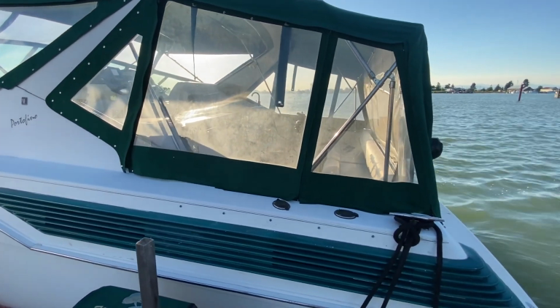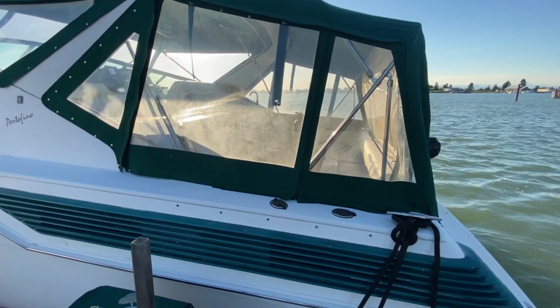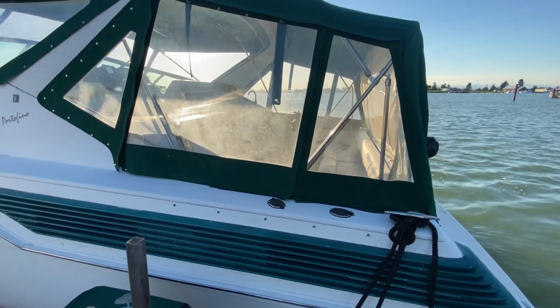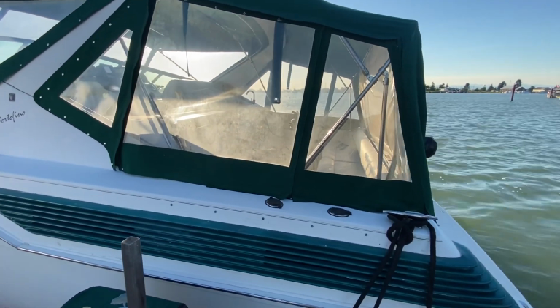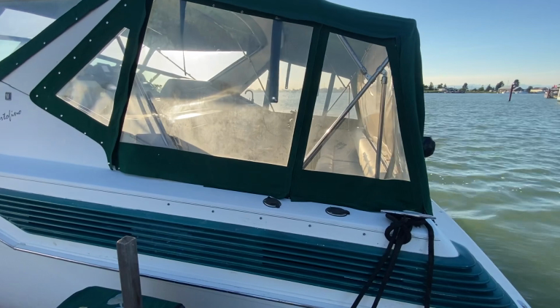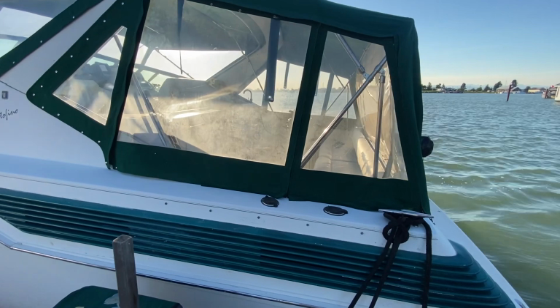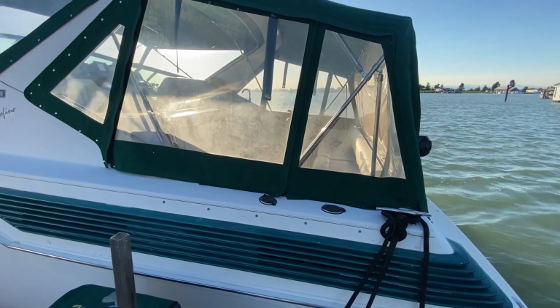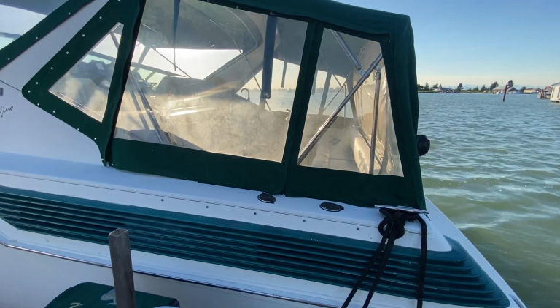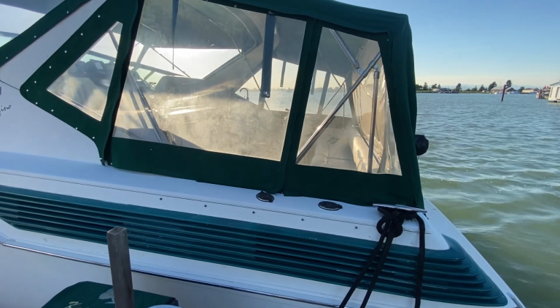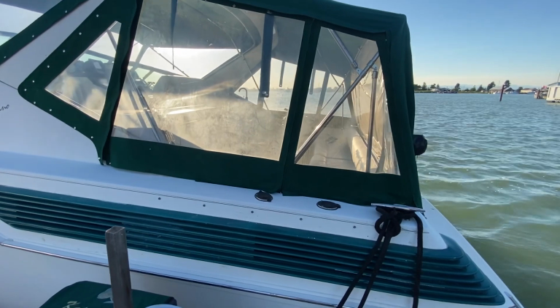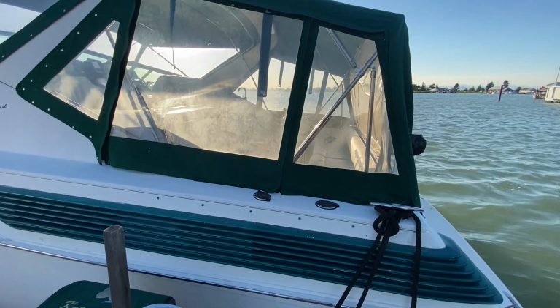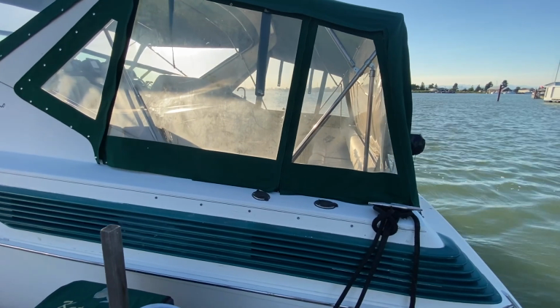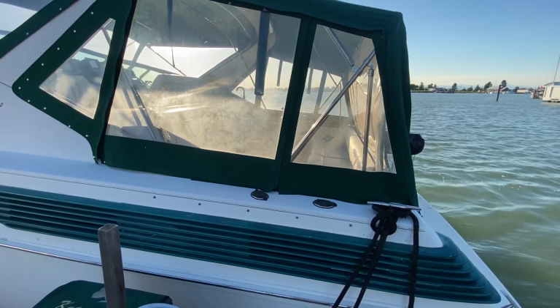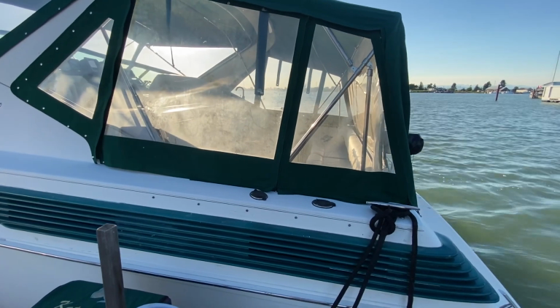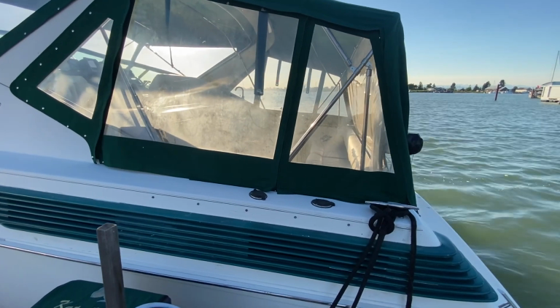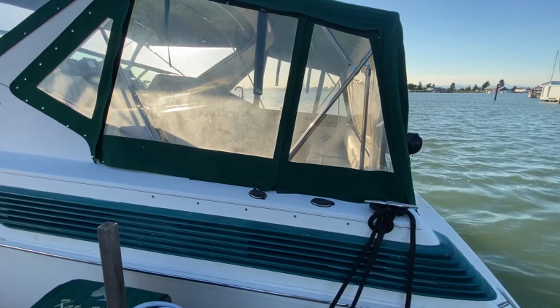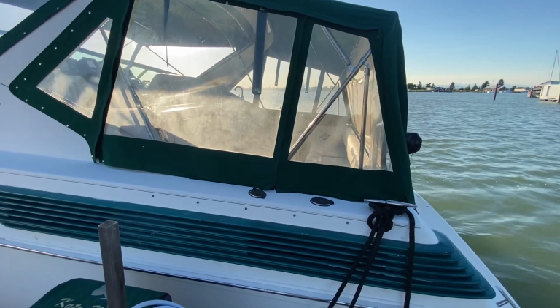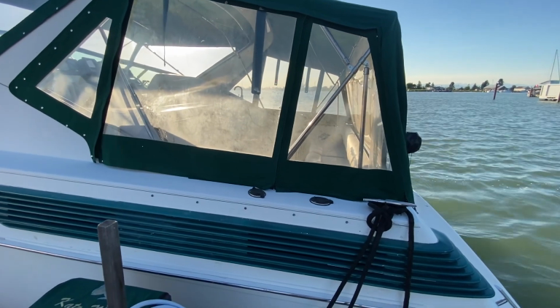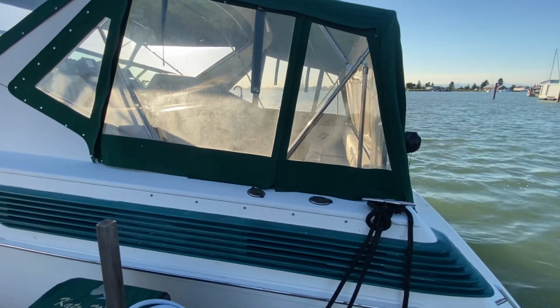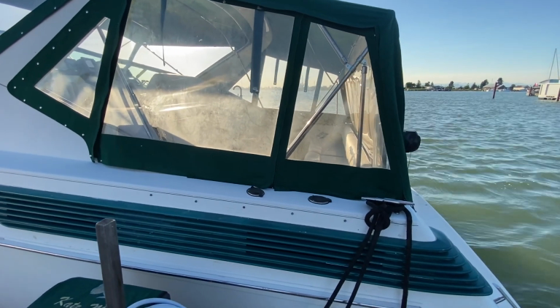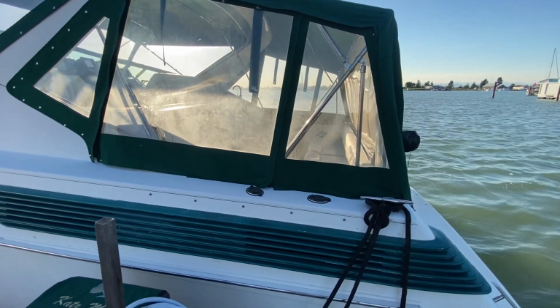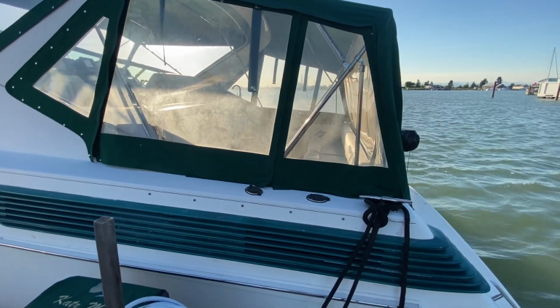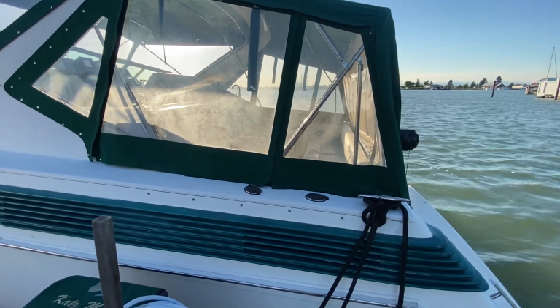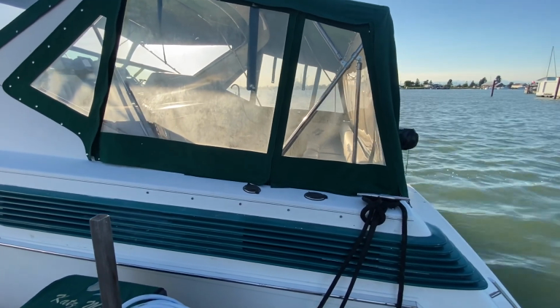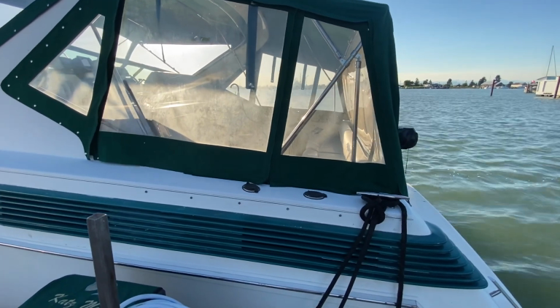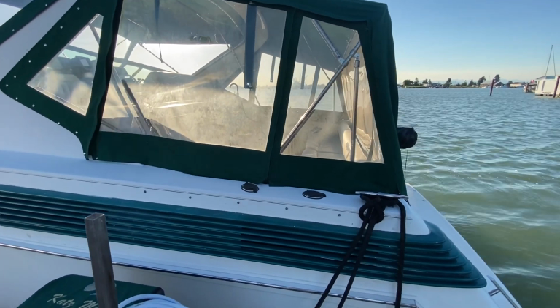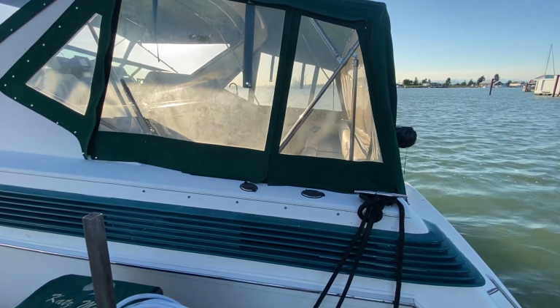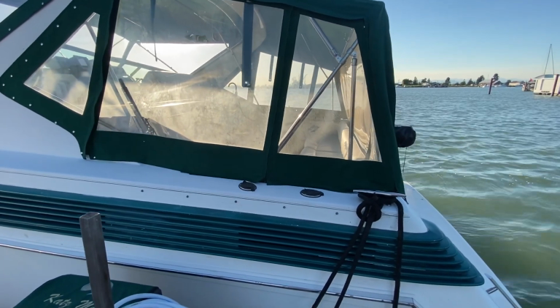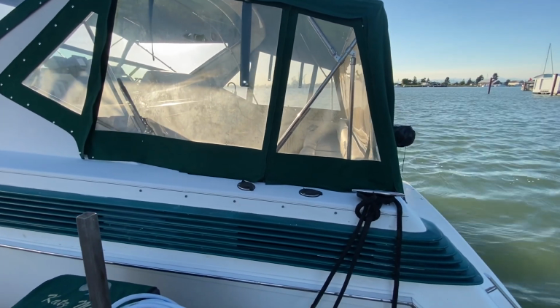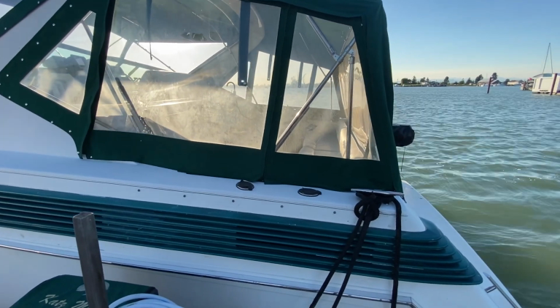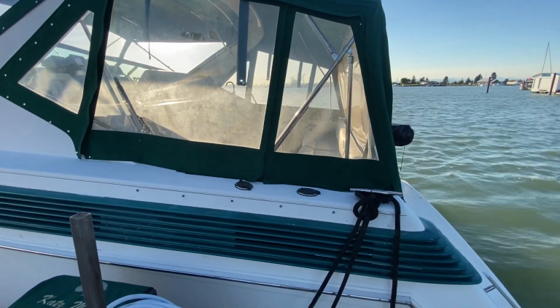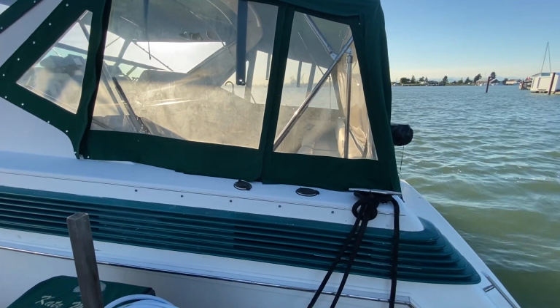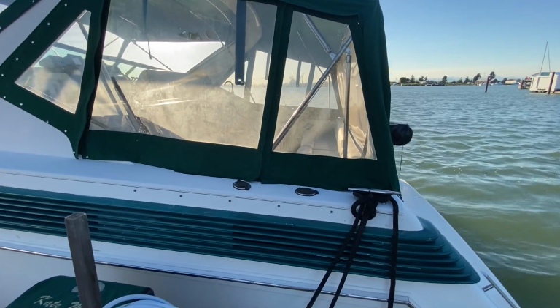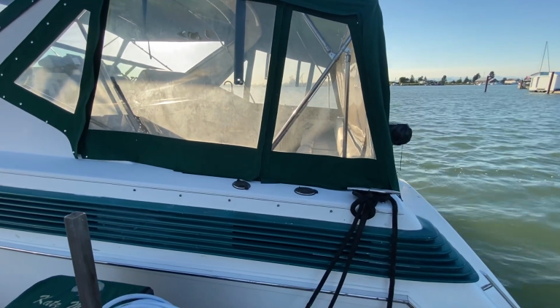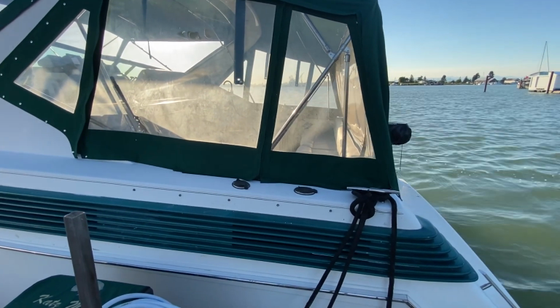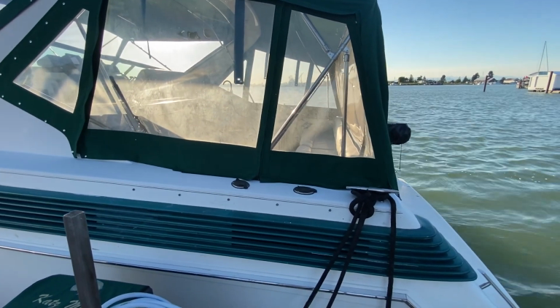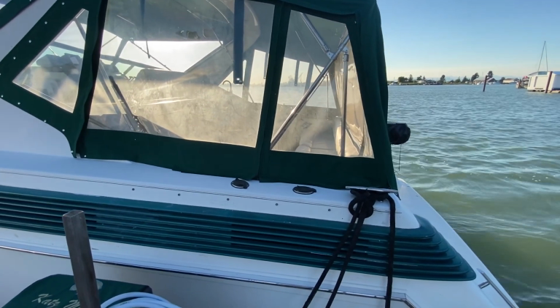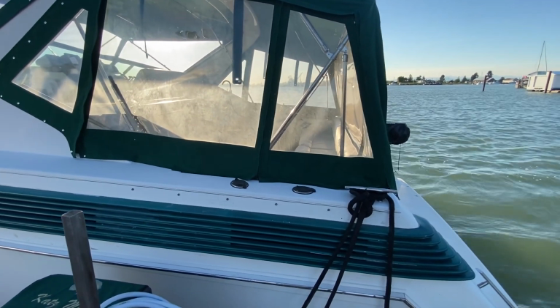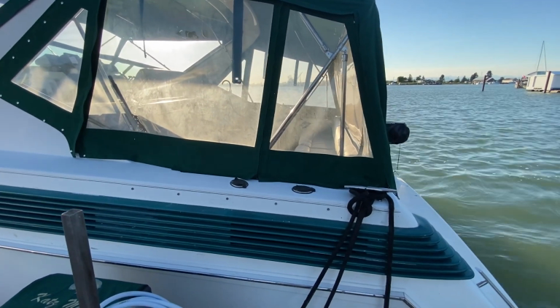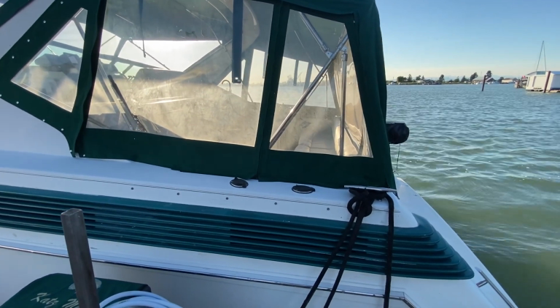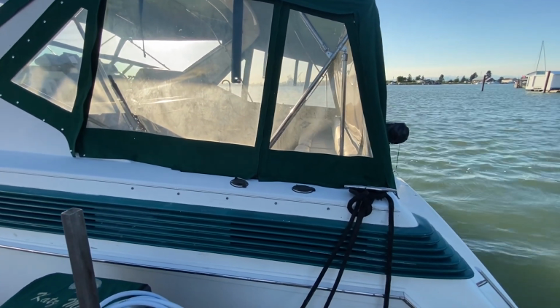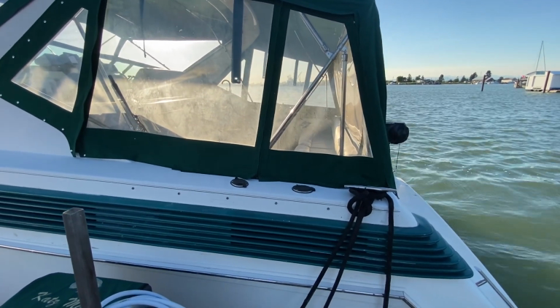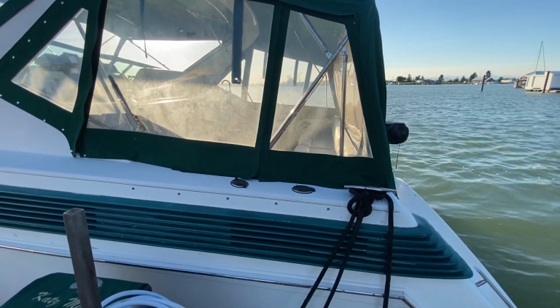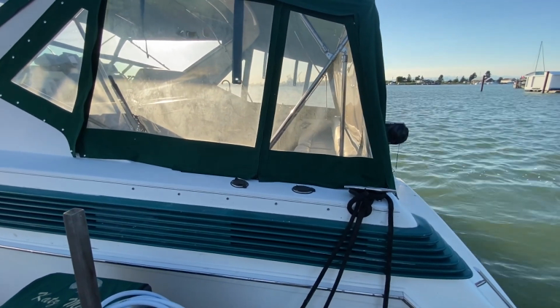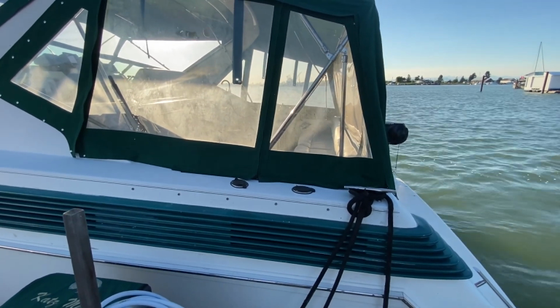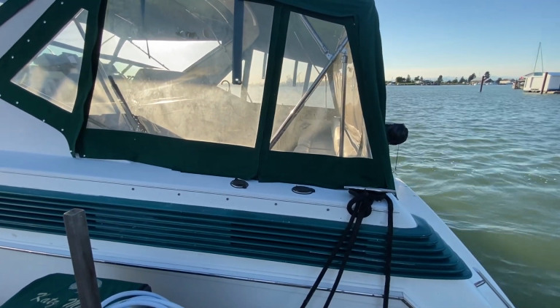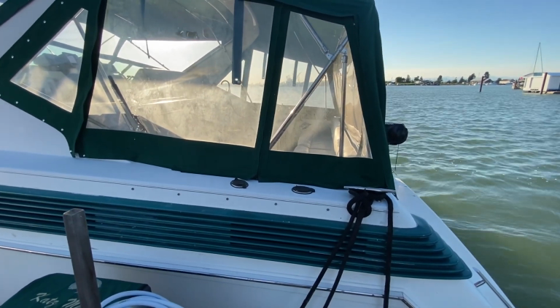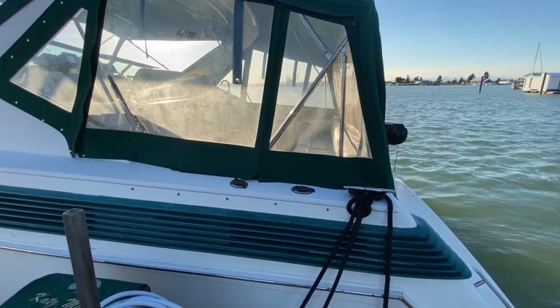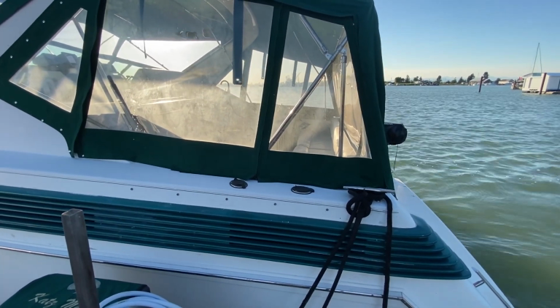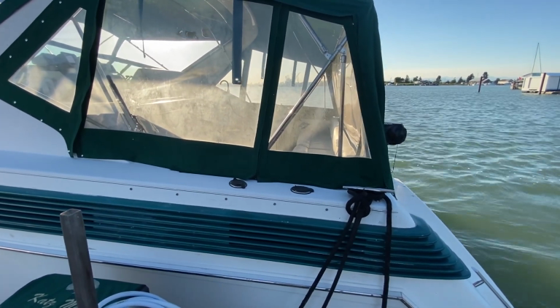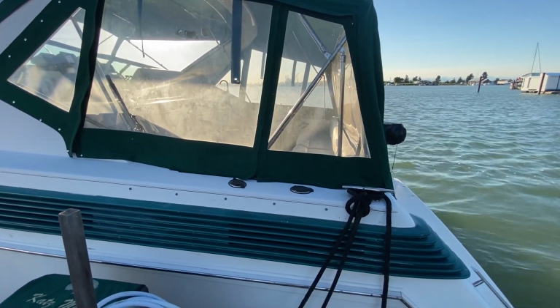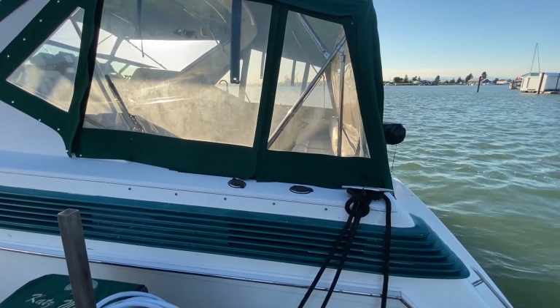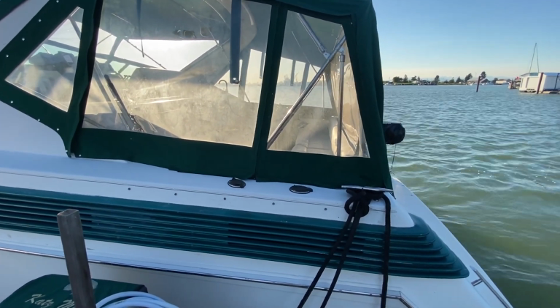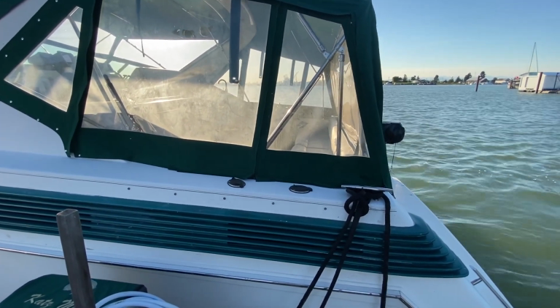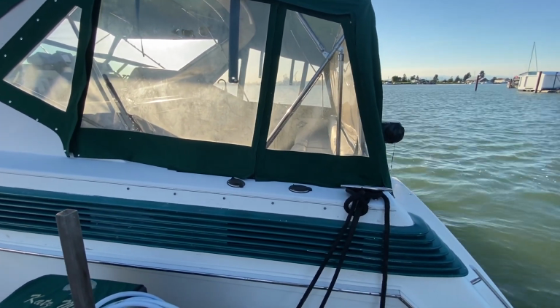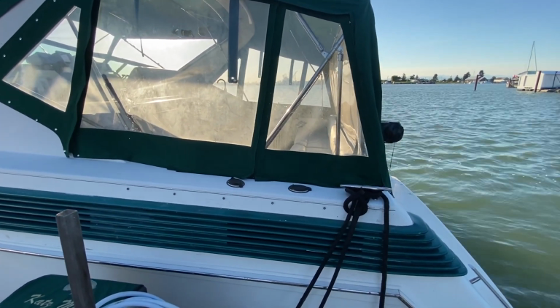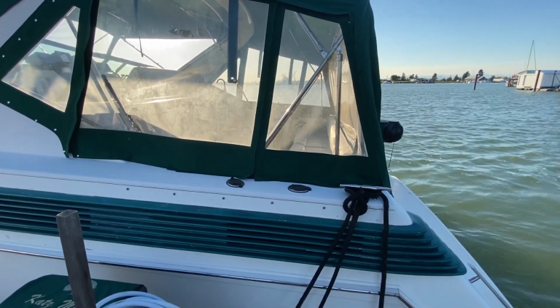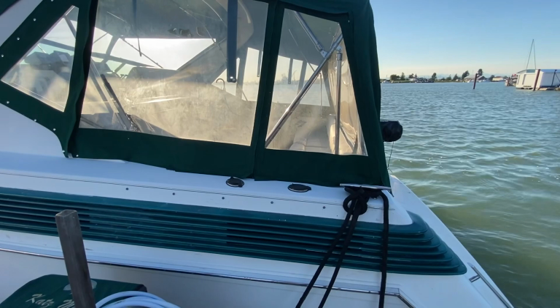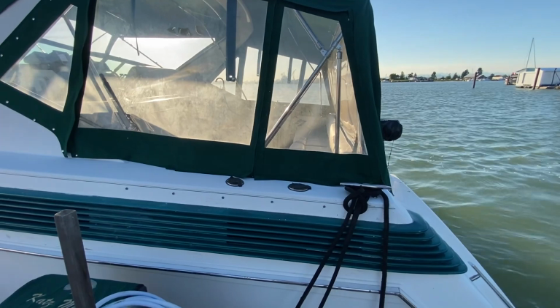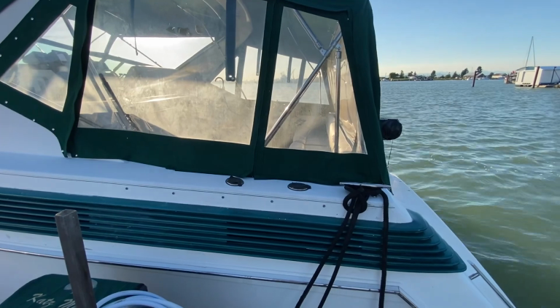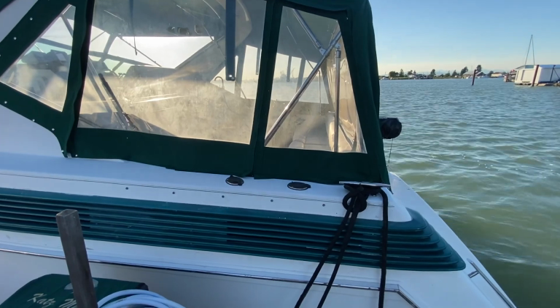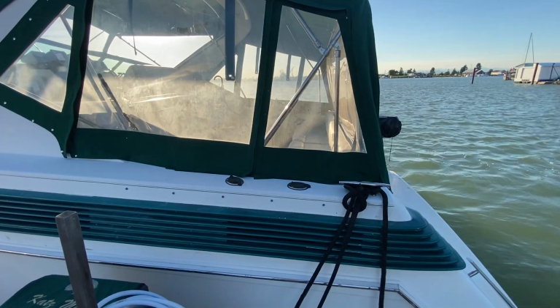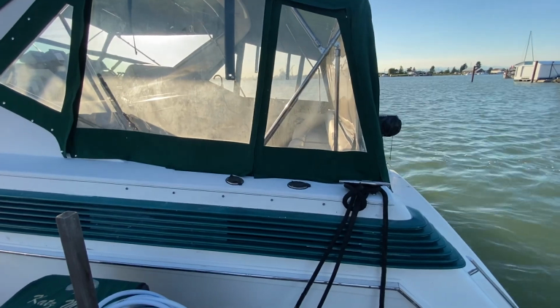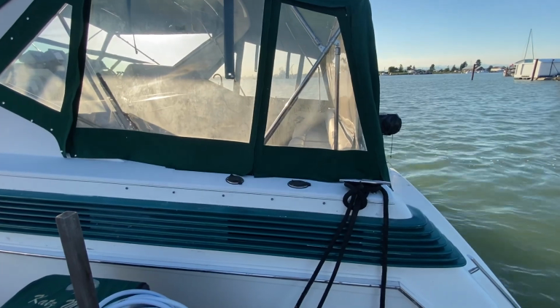Somebody's going to get an absolute killer of a ride — a killer of a boat in great shape with lots of upgrades on it. We'll talk about some of those when I get on the inside and do the cockpit video for you. Thanks for watching.